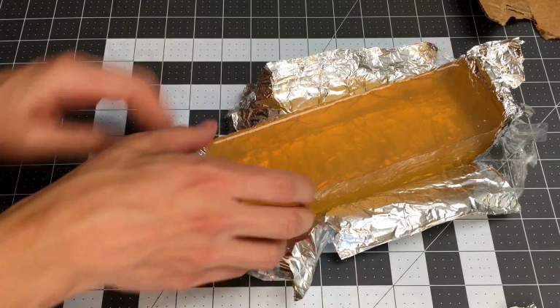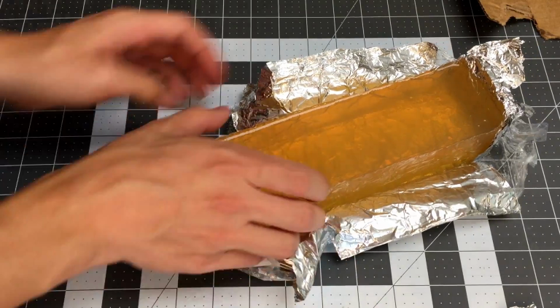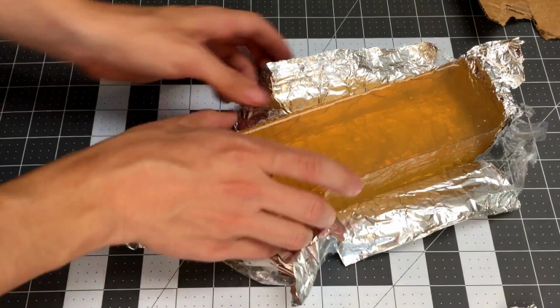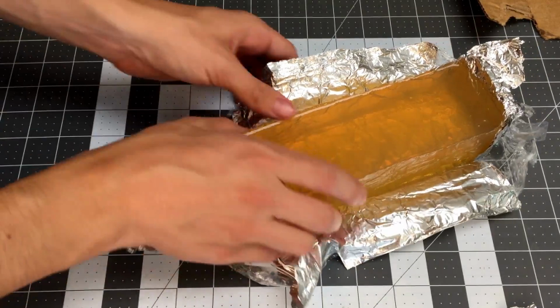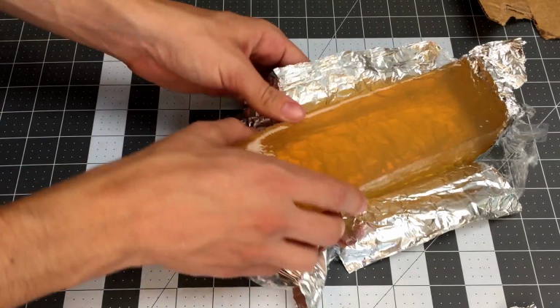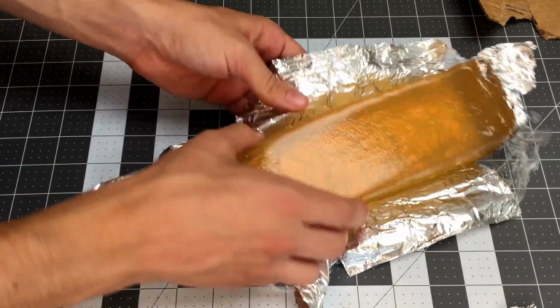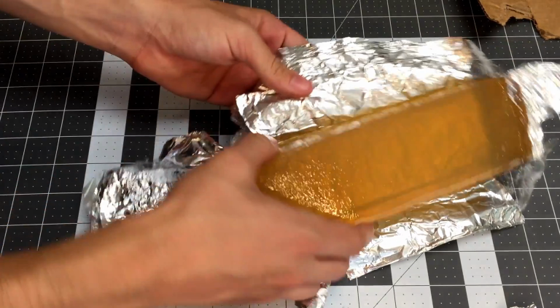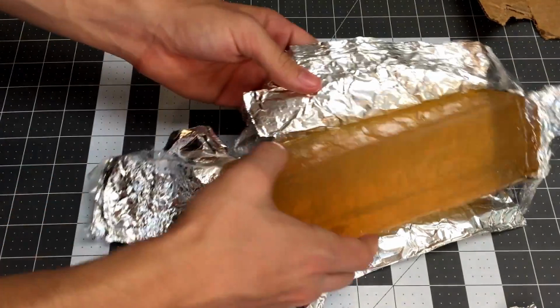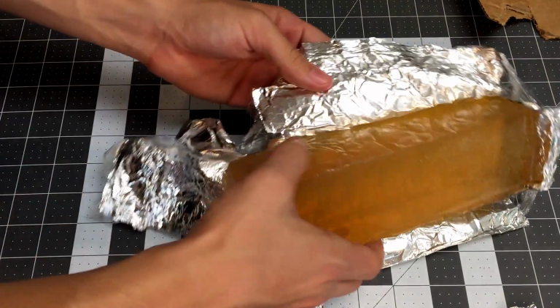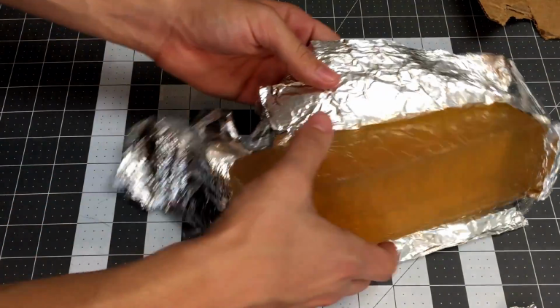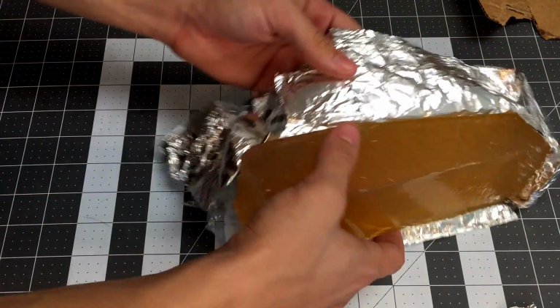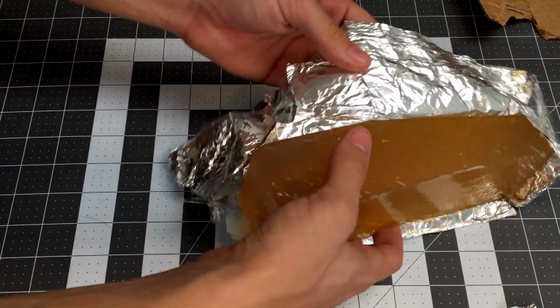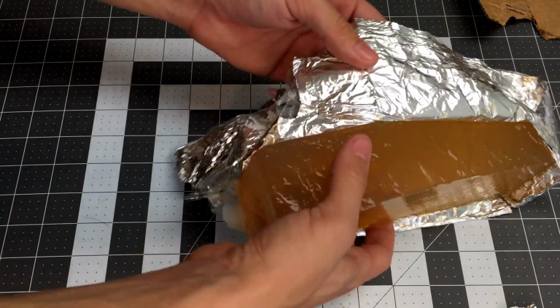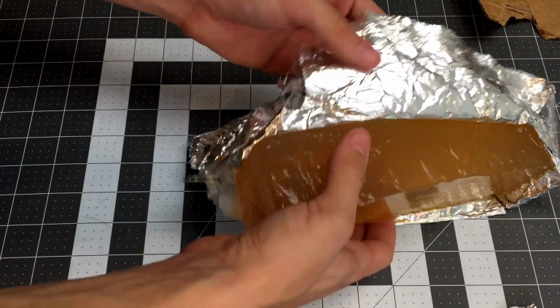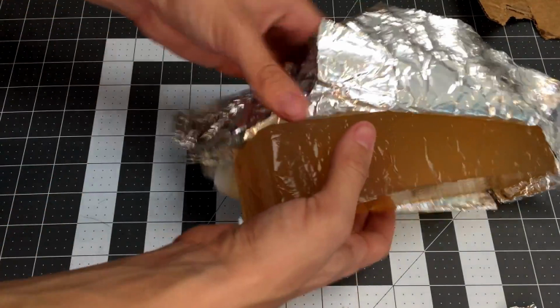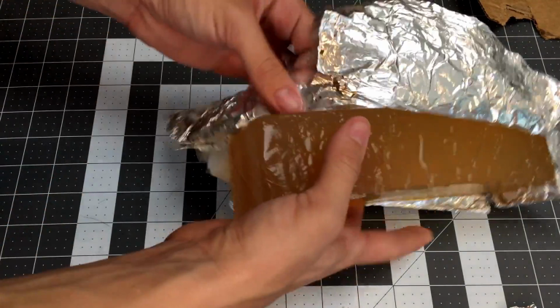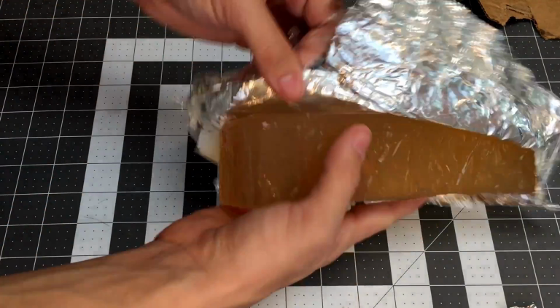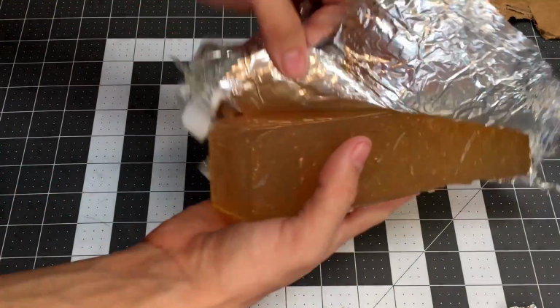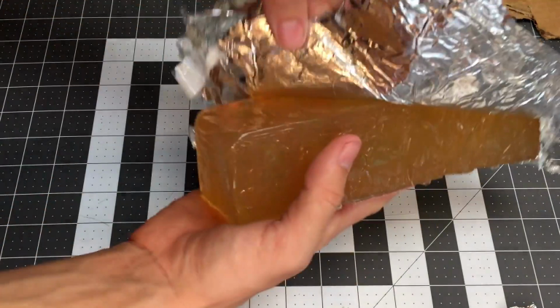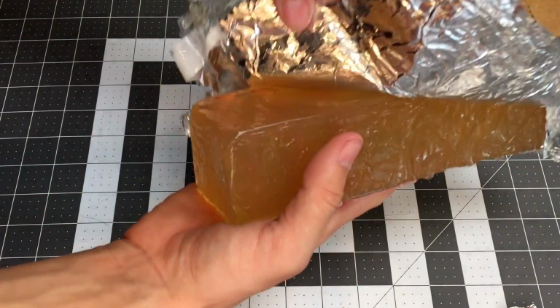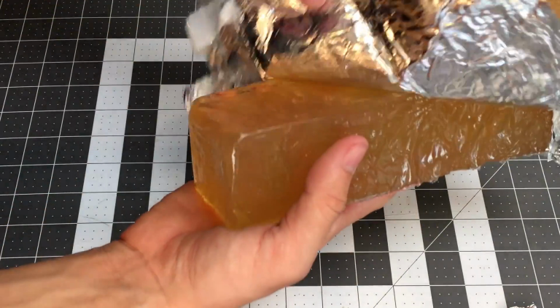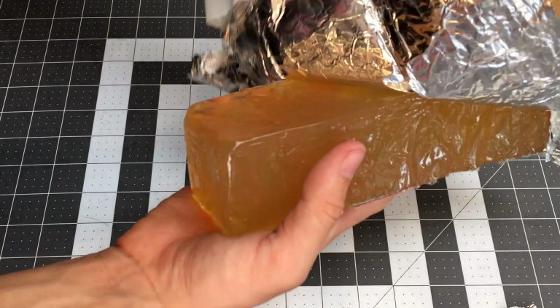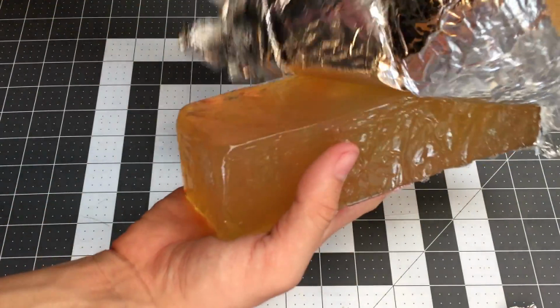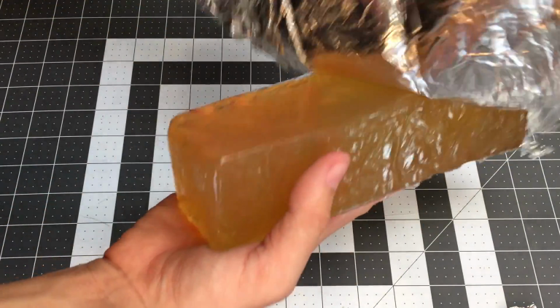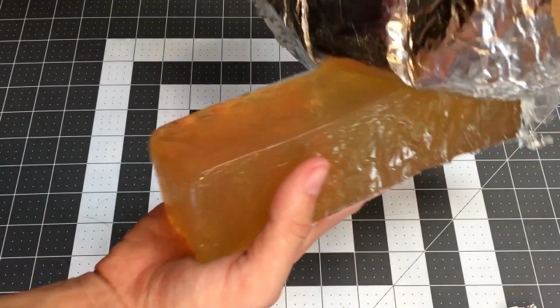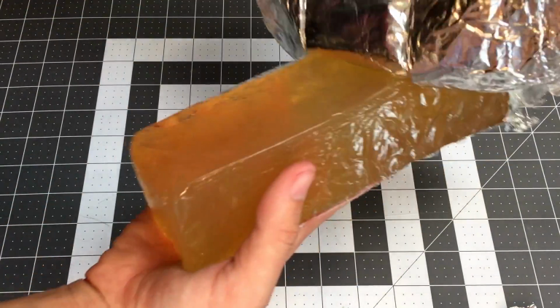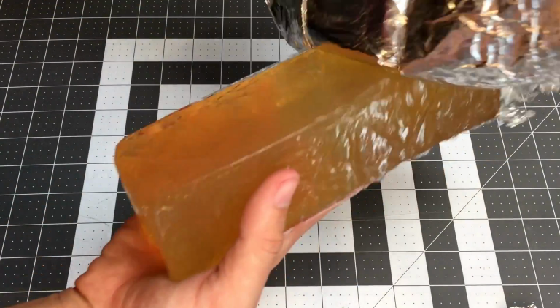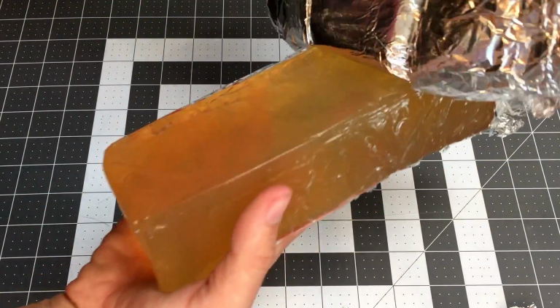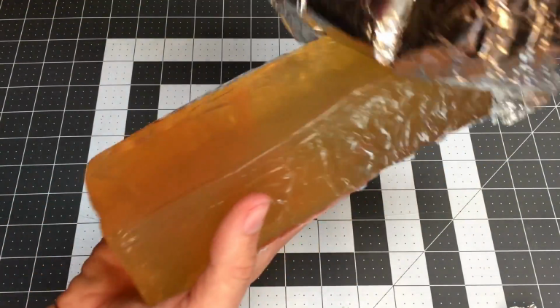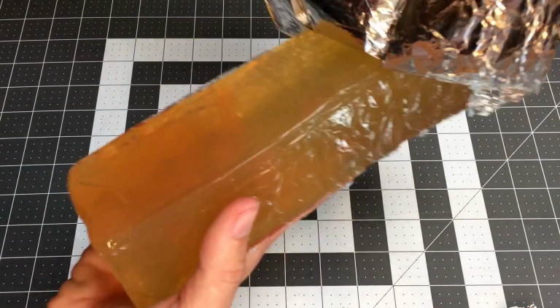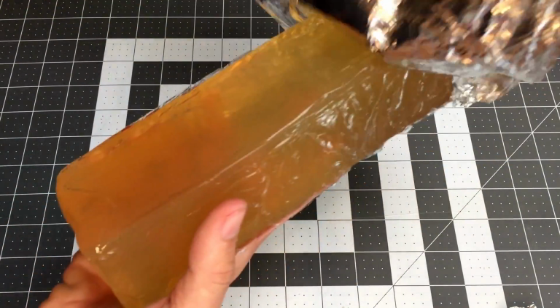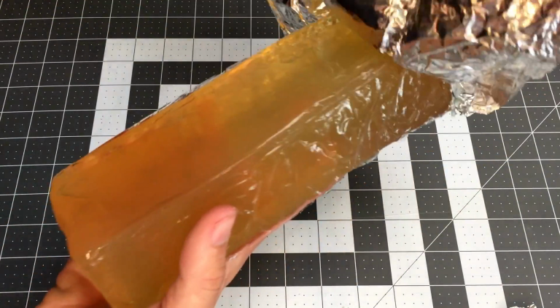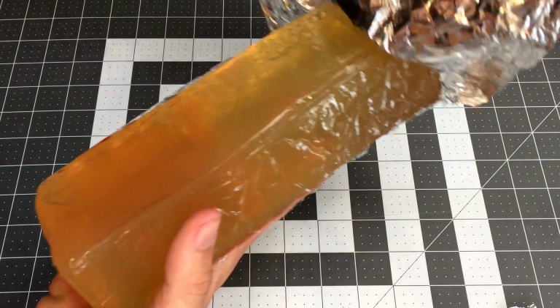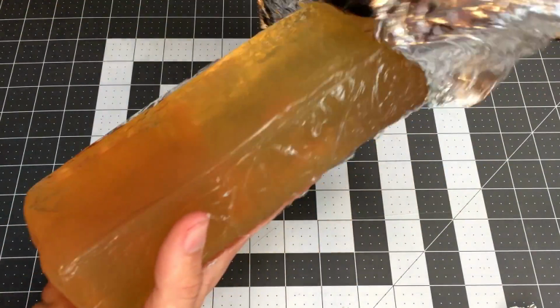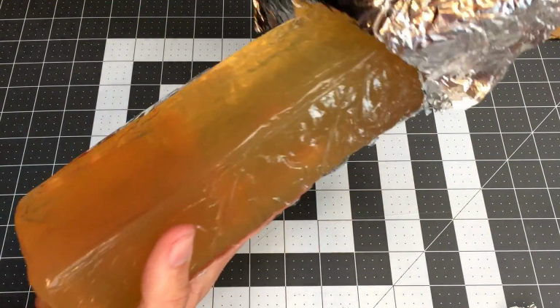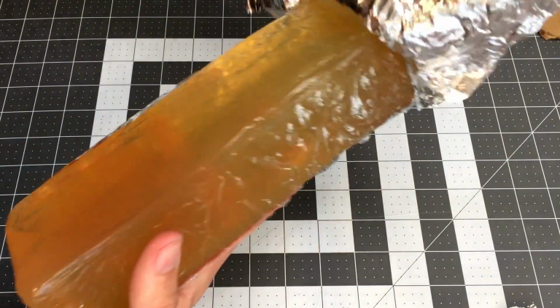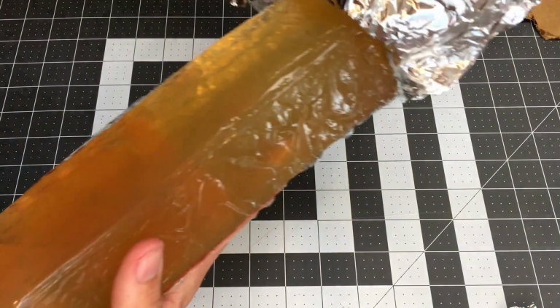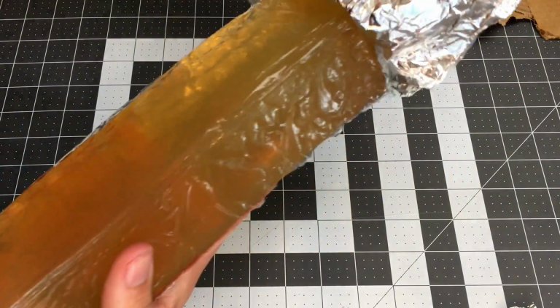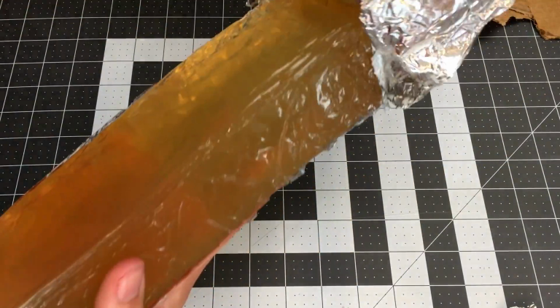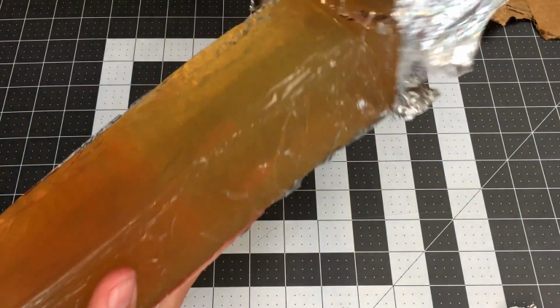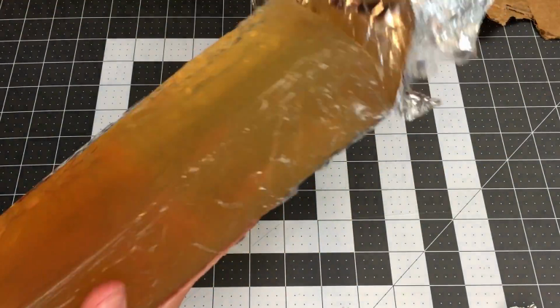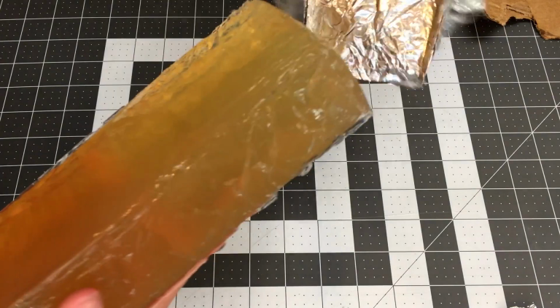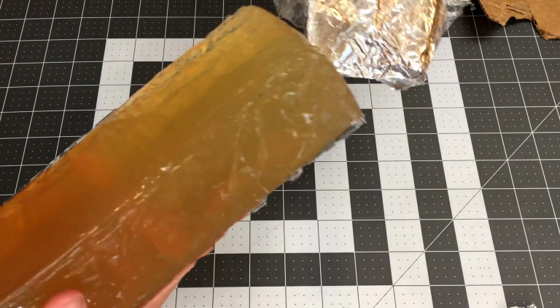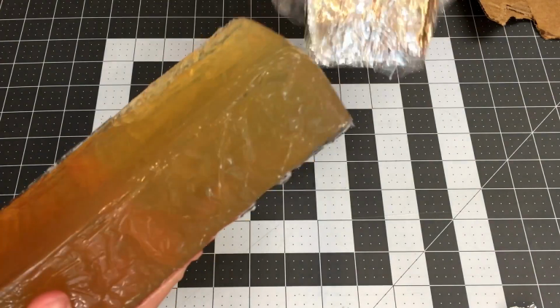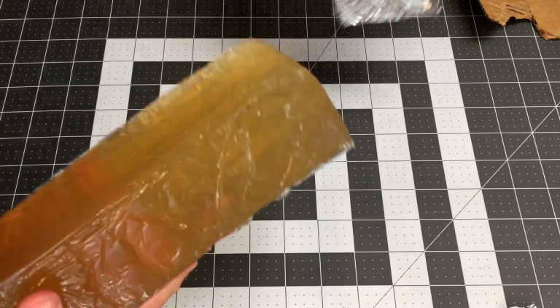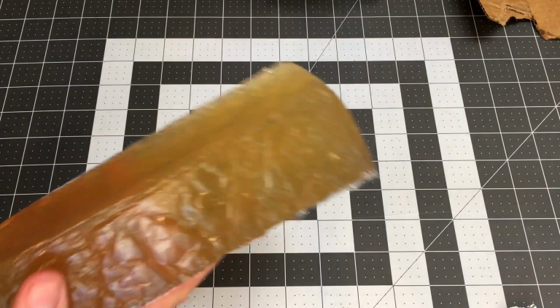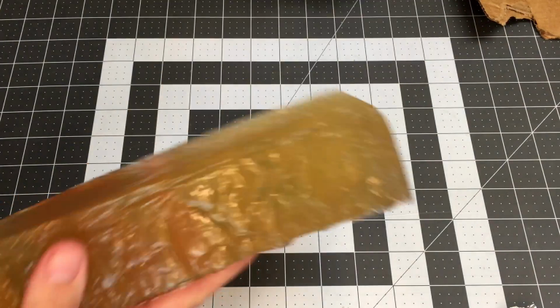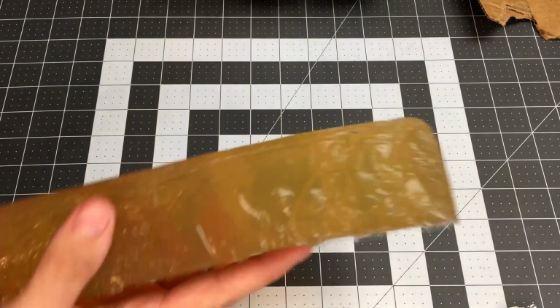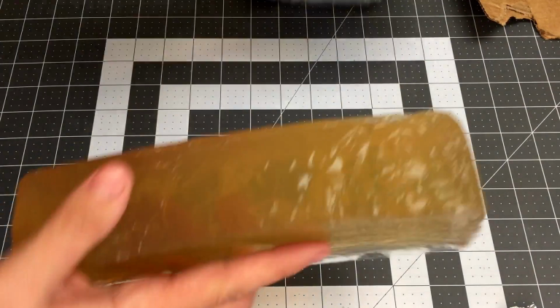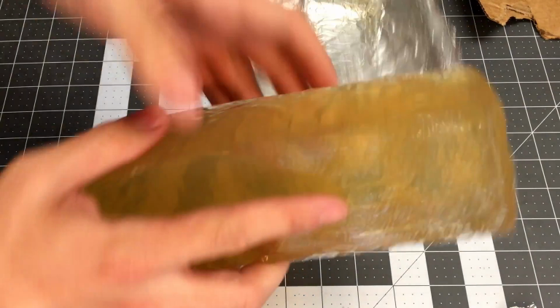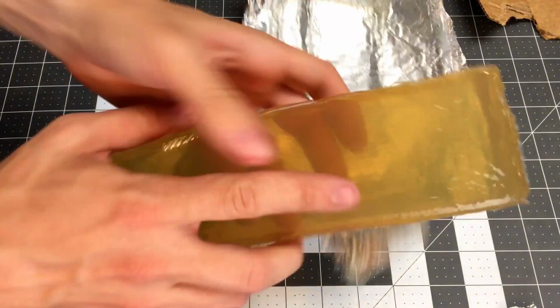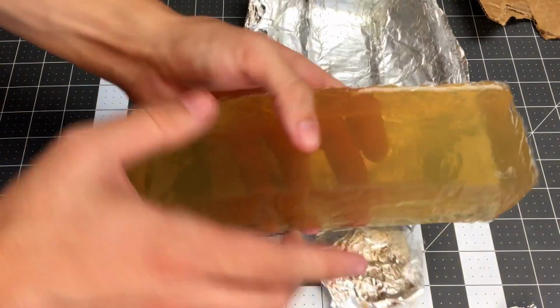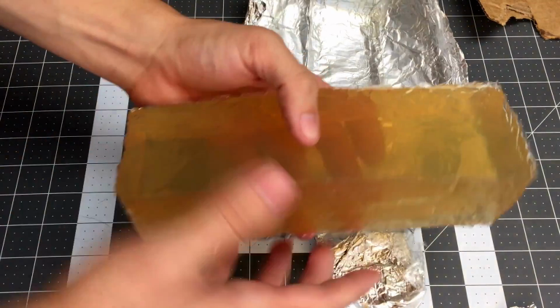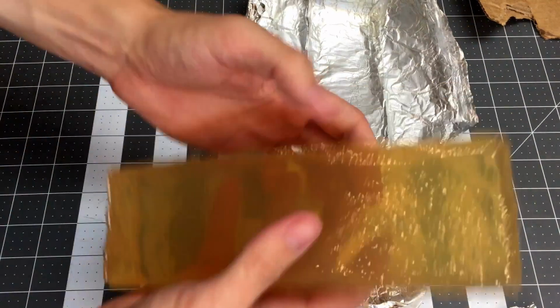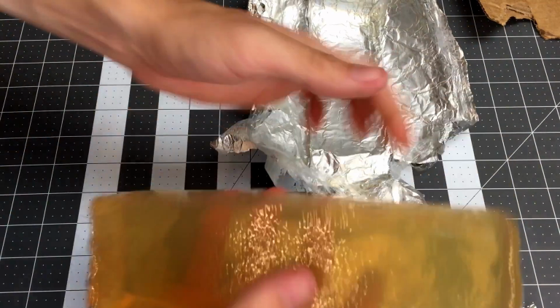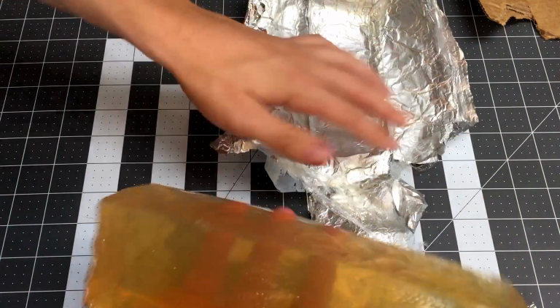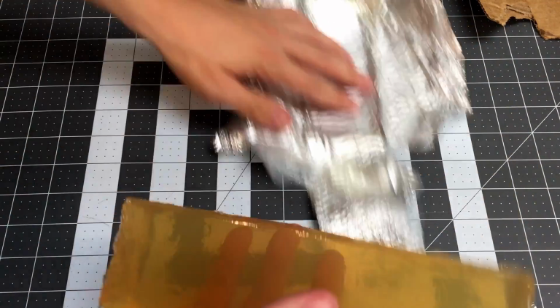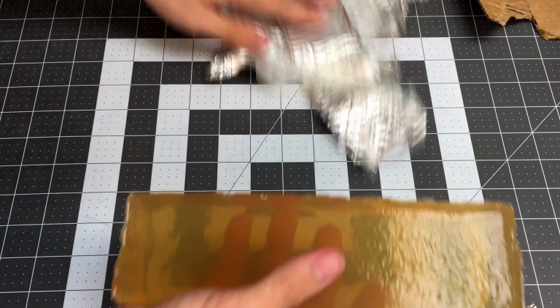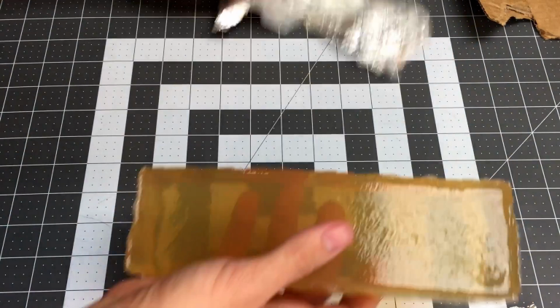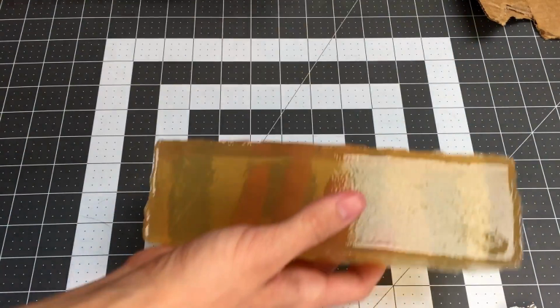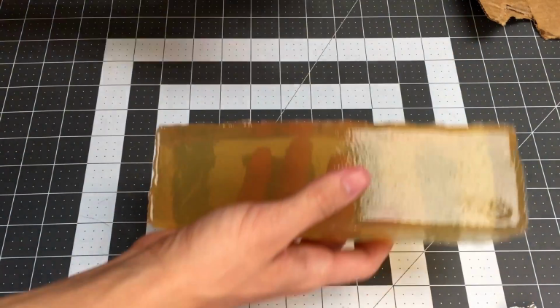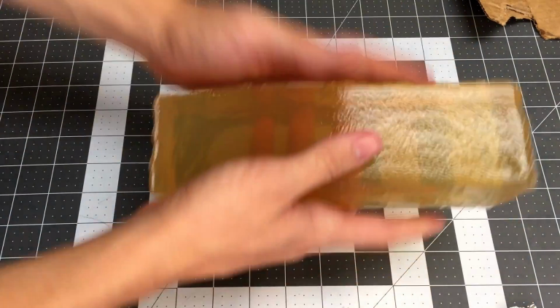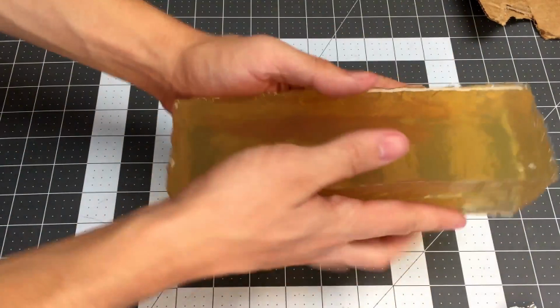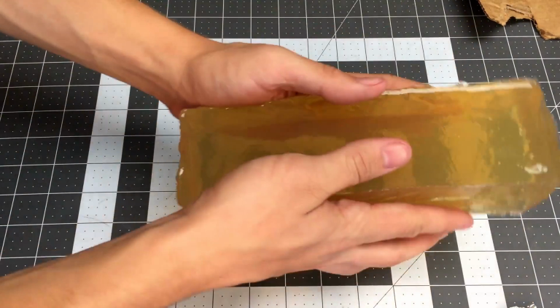Now we can unwrap it and test it. But it's important to remember that if it's too hot outside it won't be as strong as it needs to be, so keep it cool.